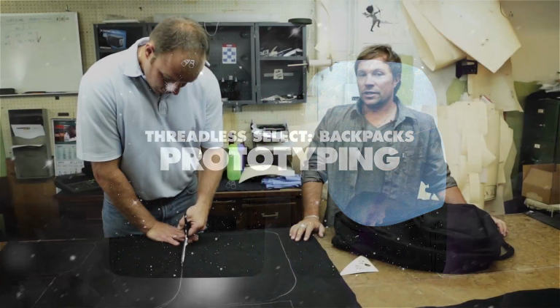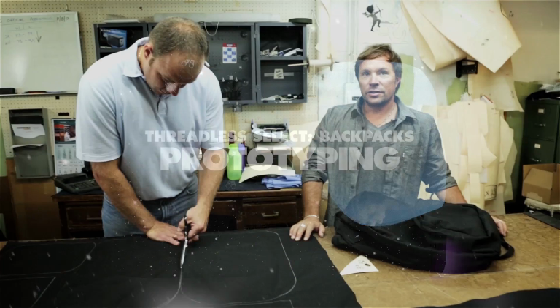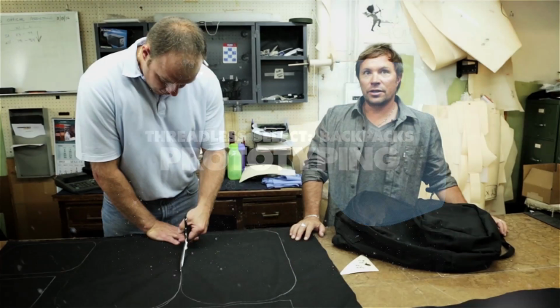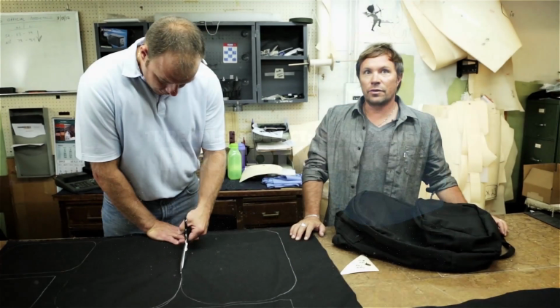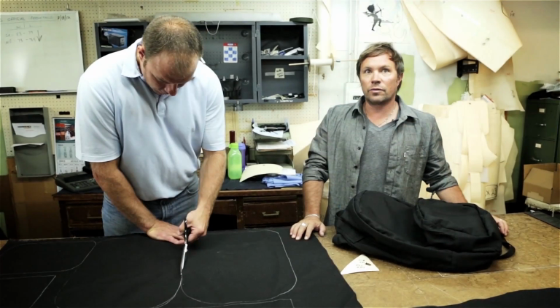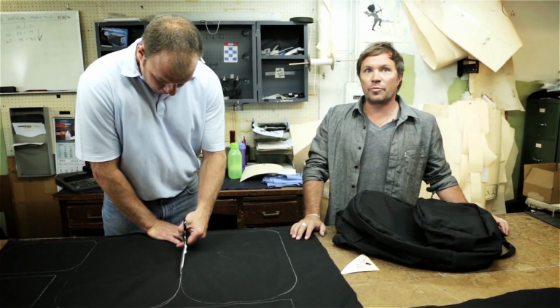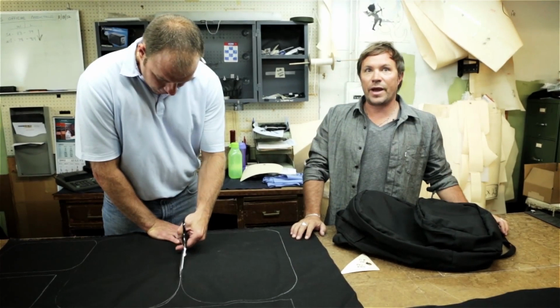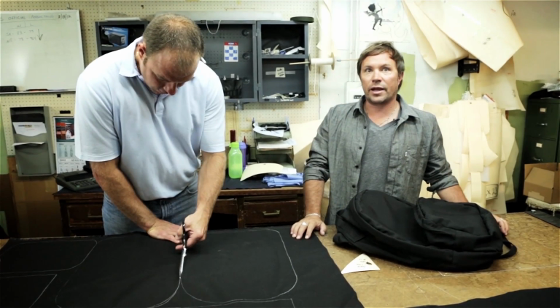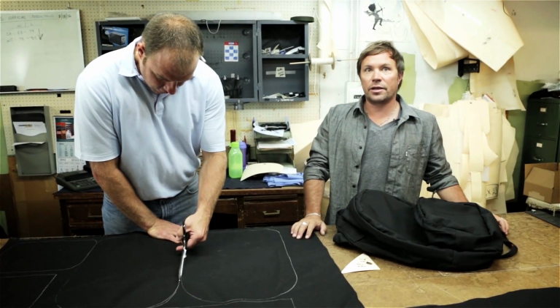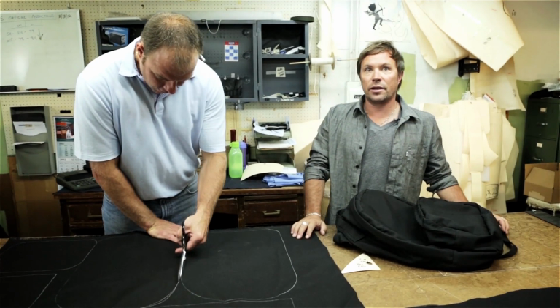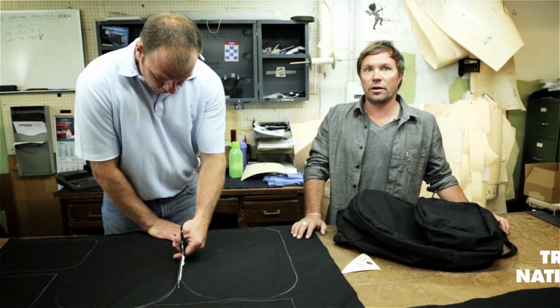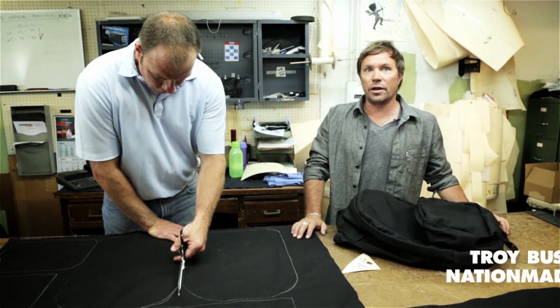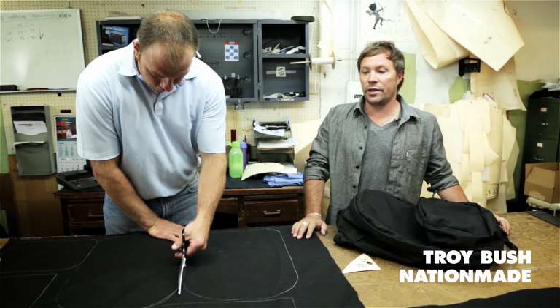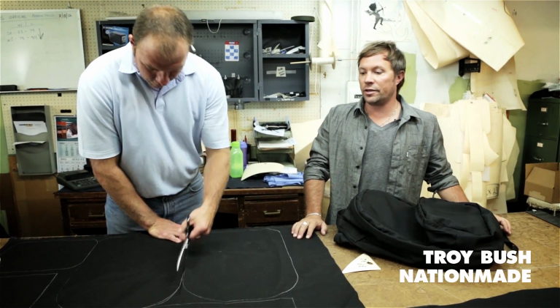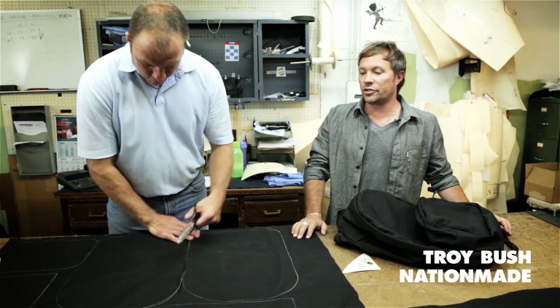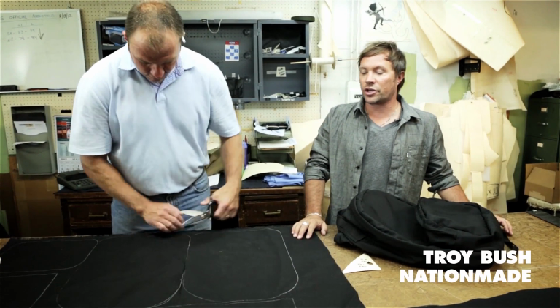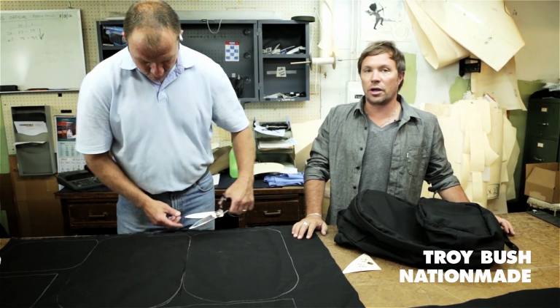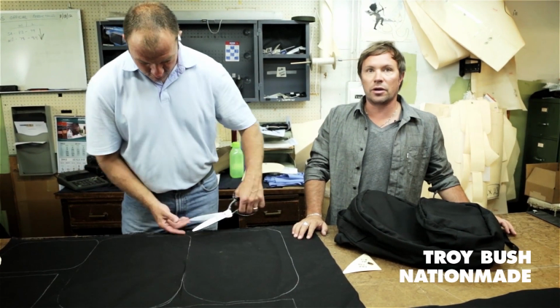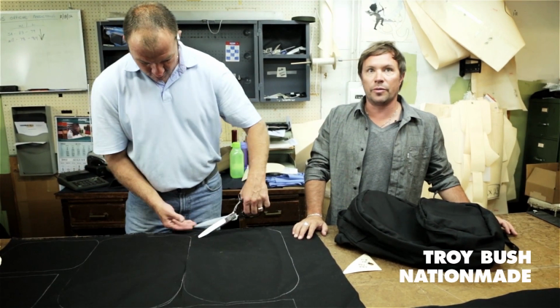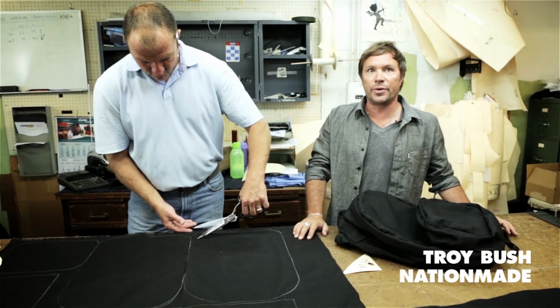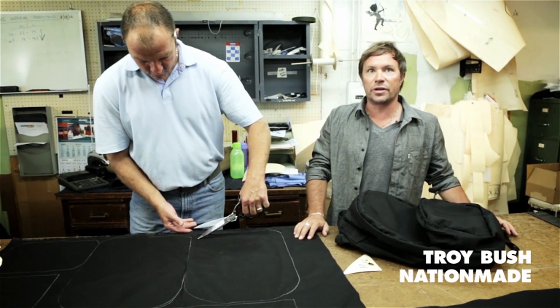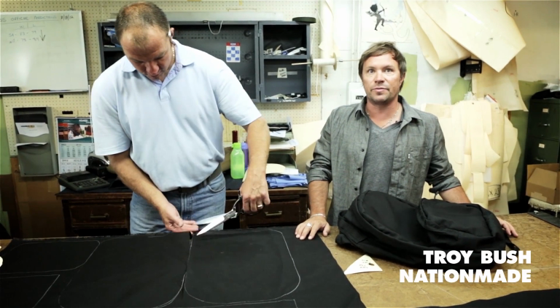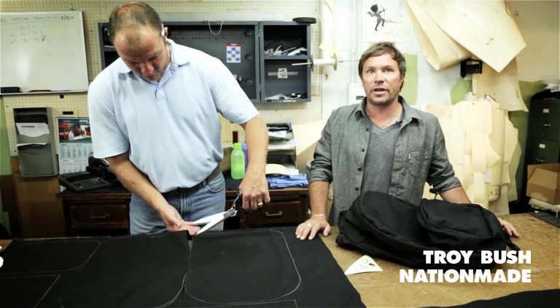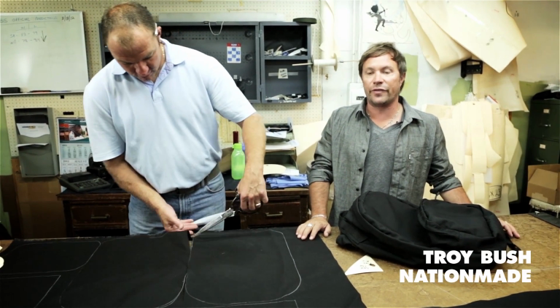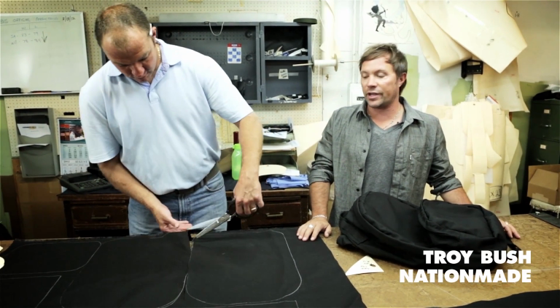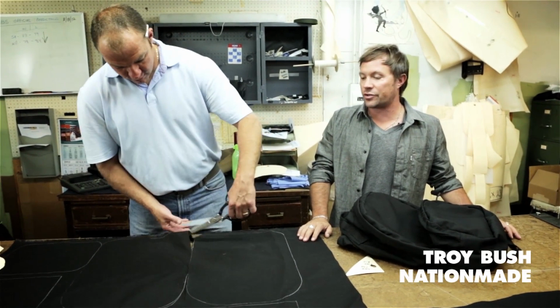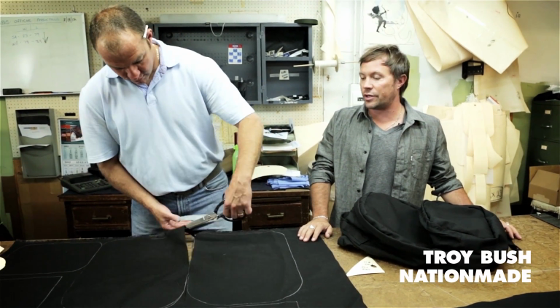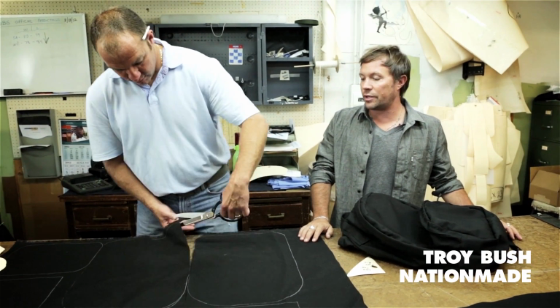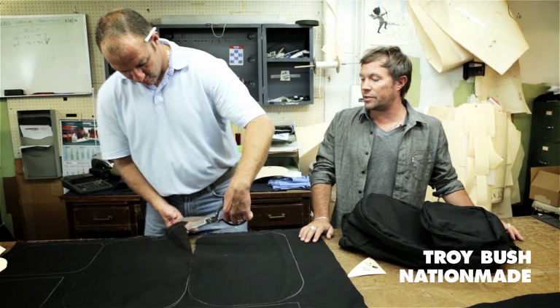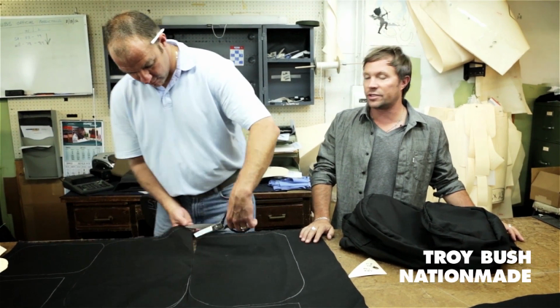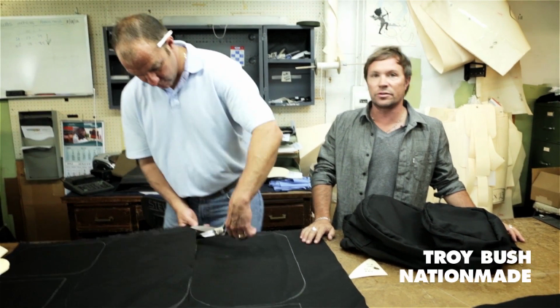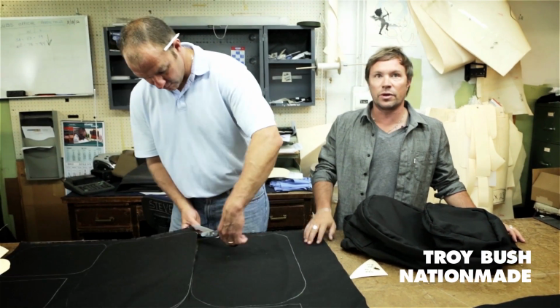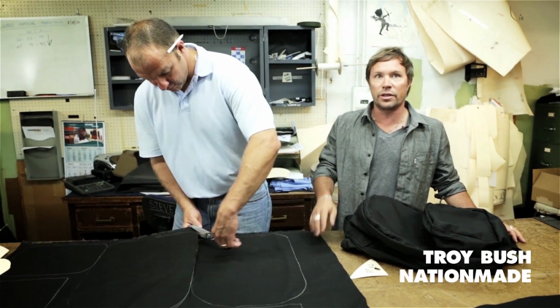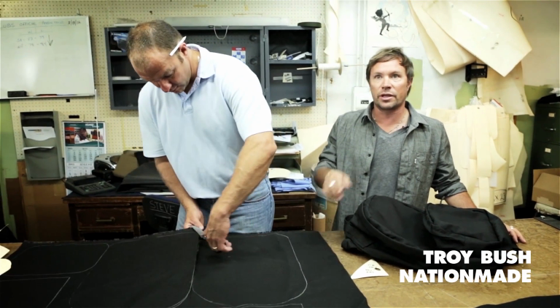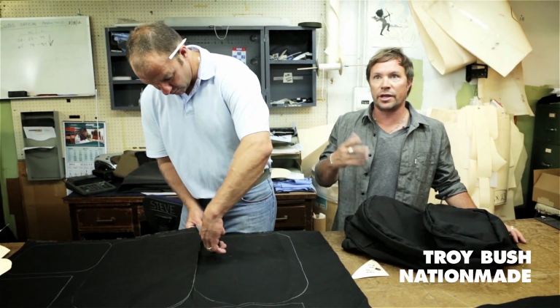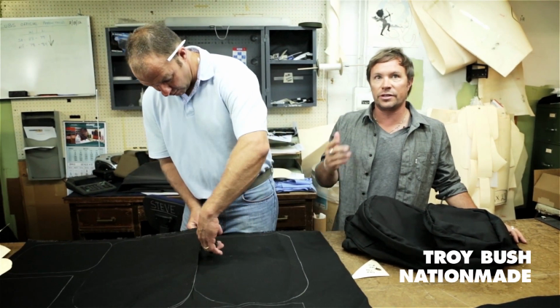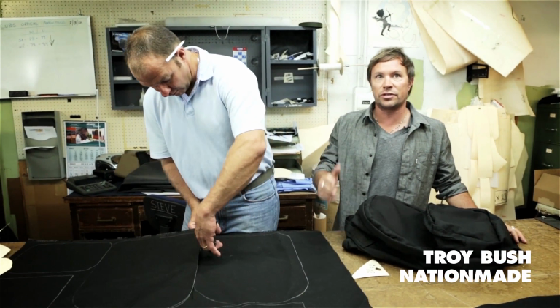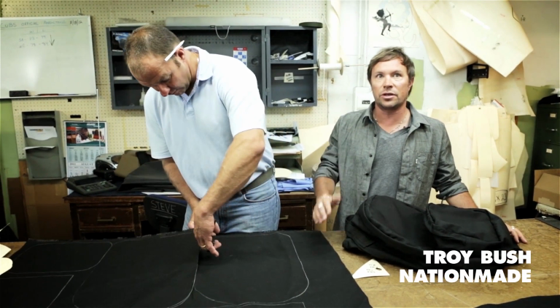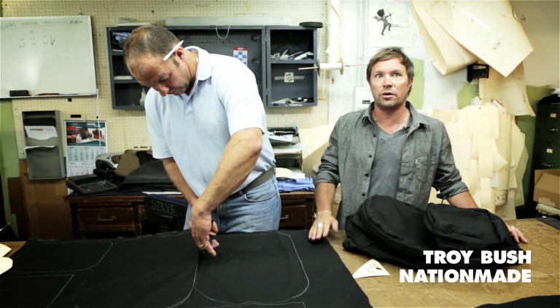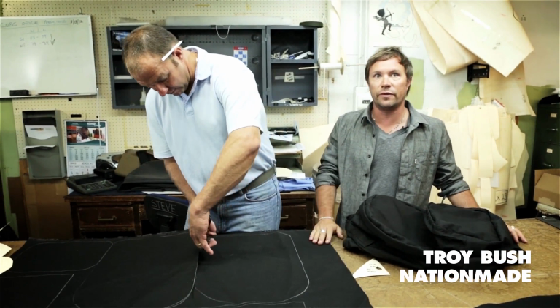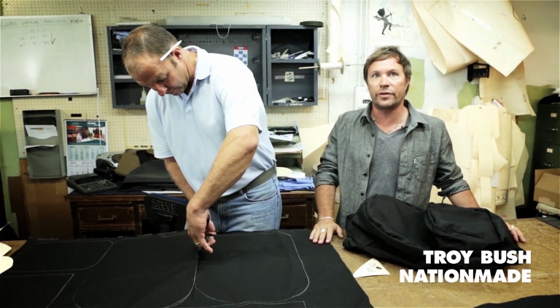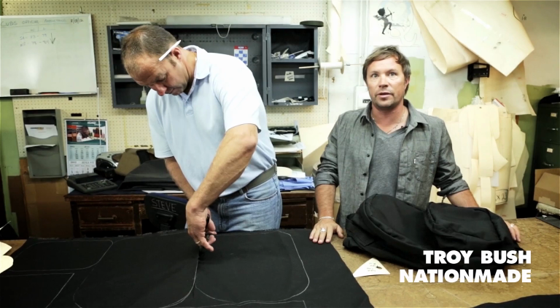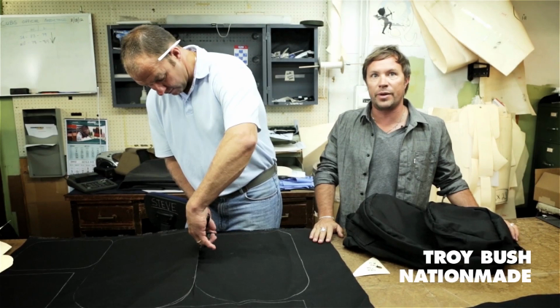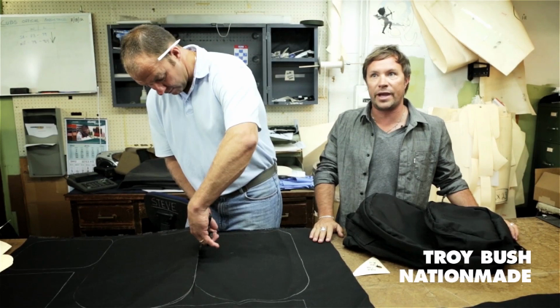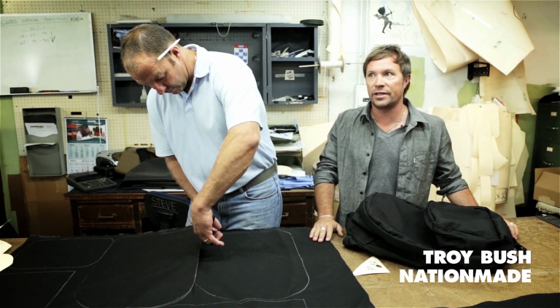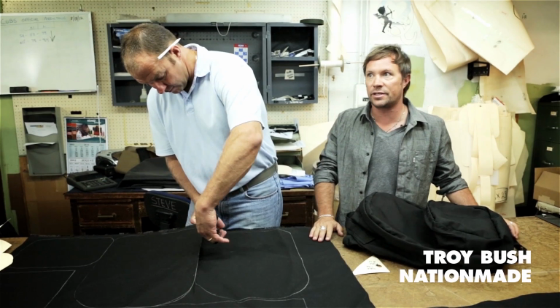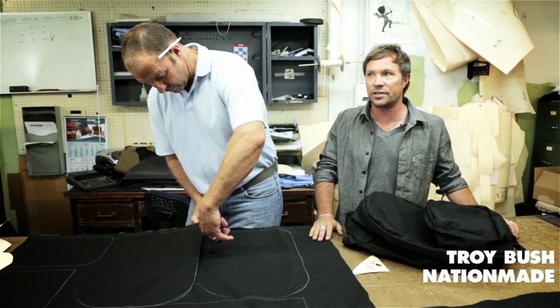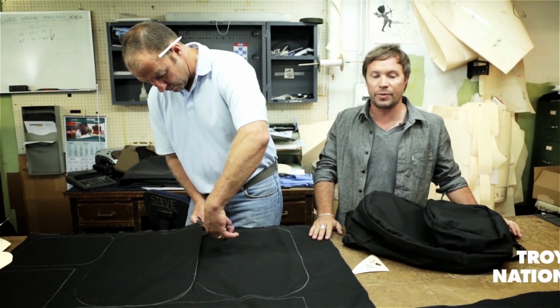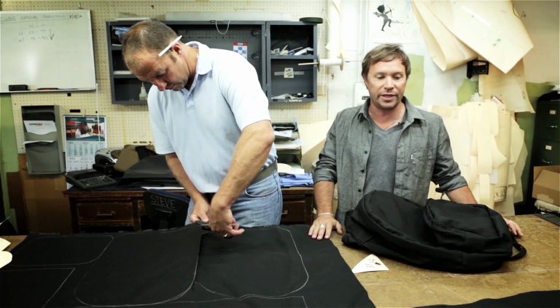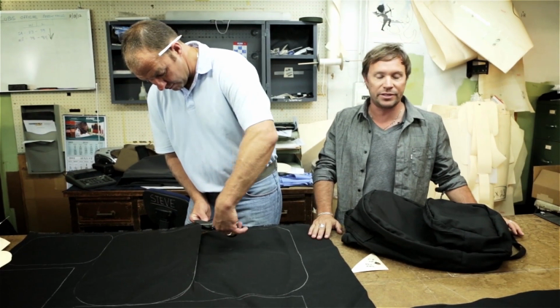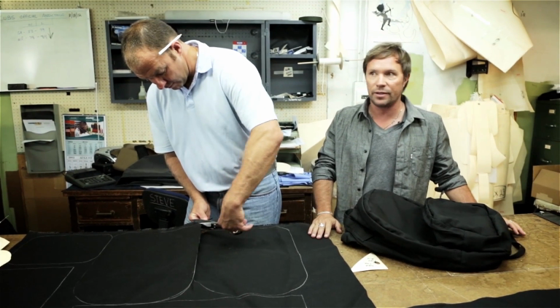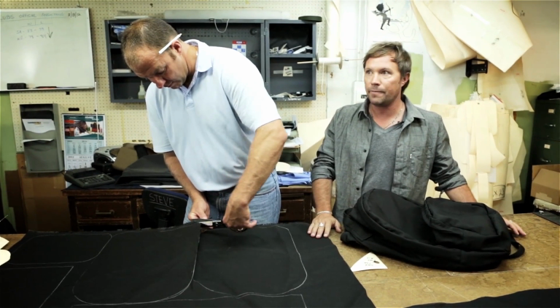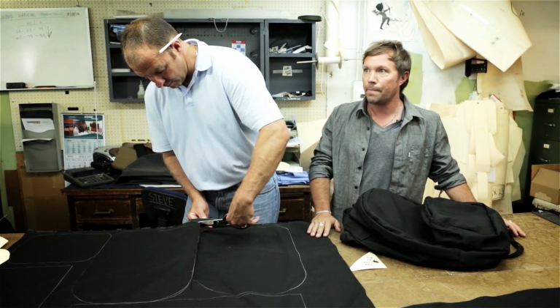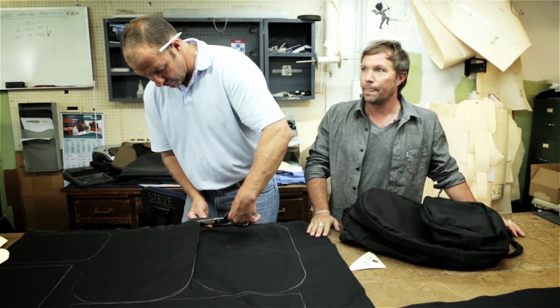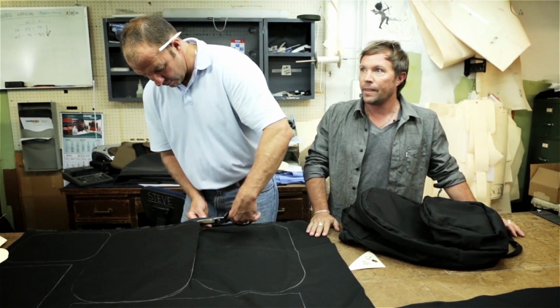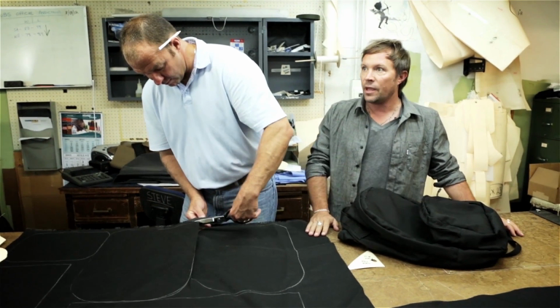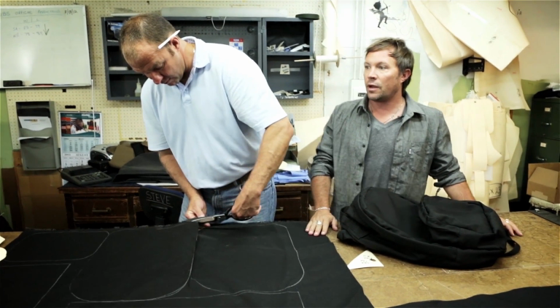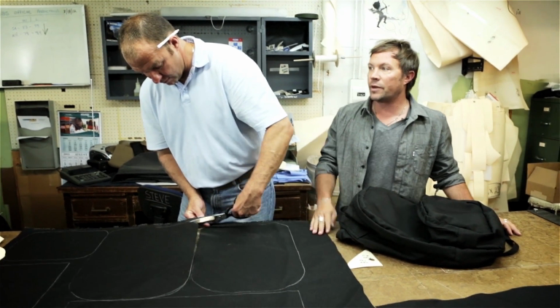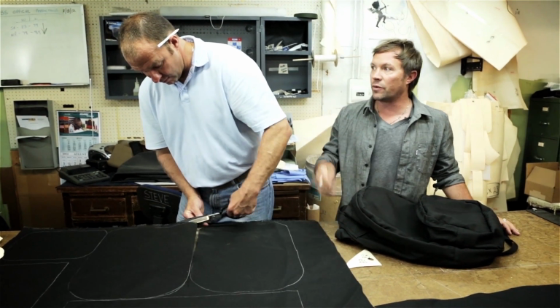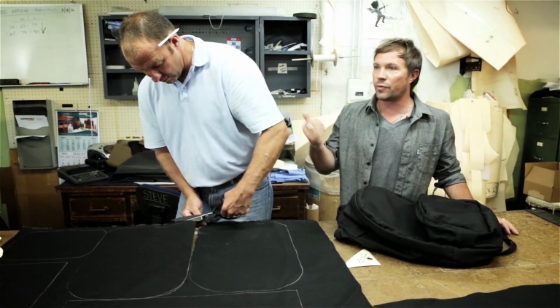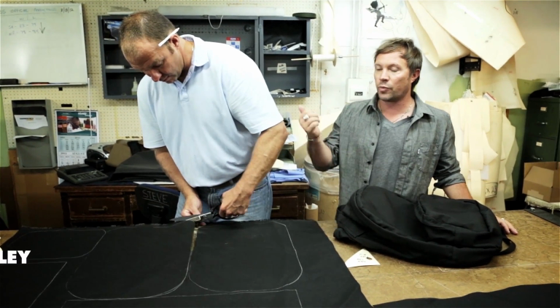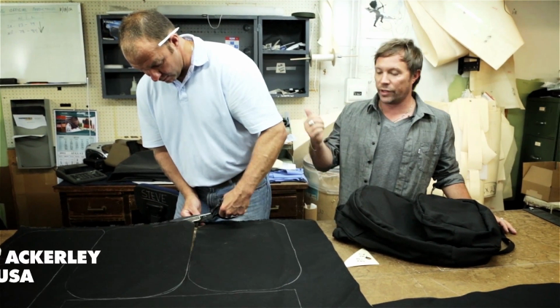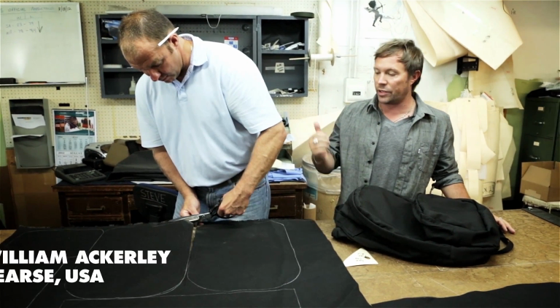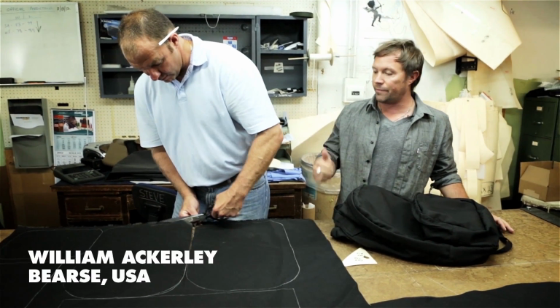We're back here in Chicago at Bierce Manufacturing. This is where the cut and sew of the bags takes place. I'm here with William.